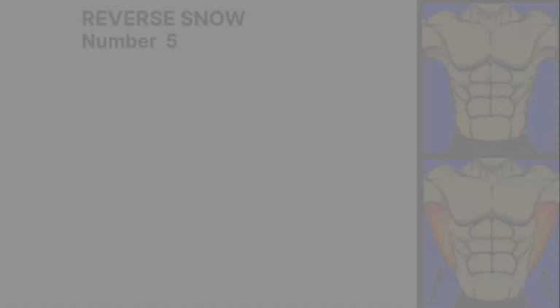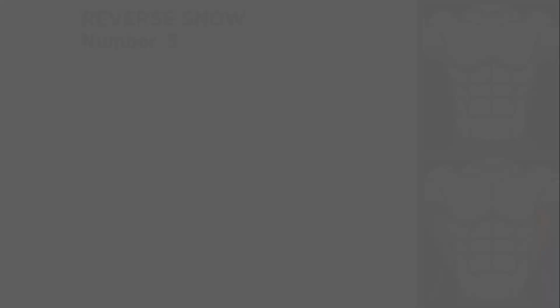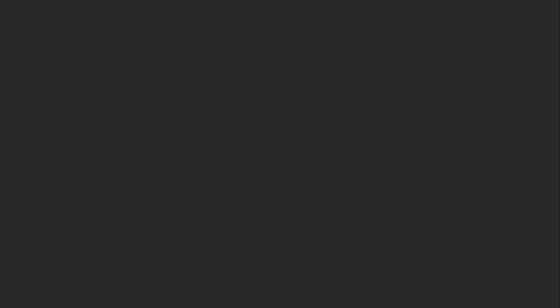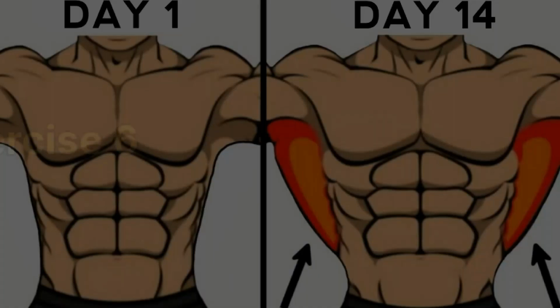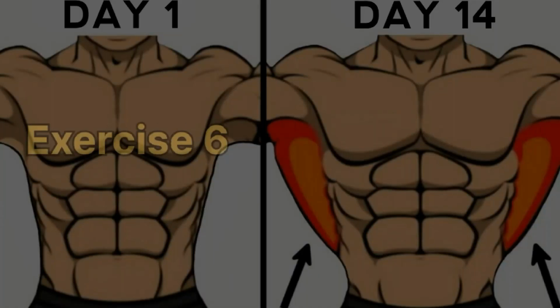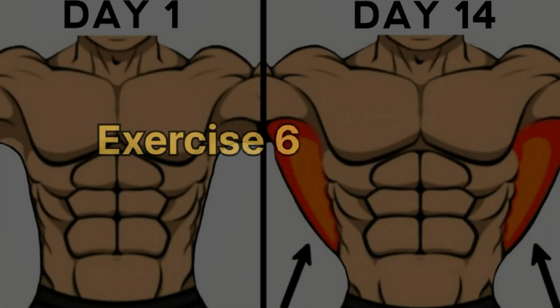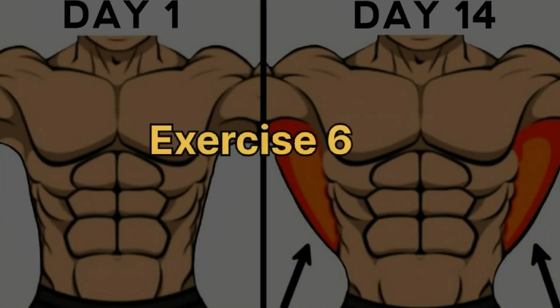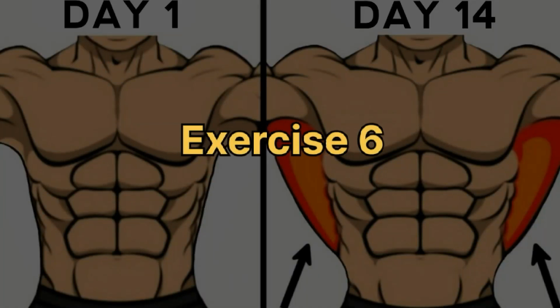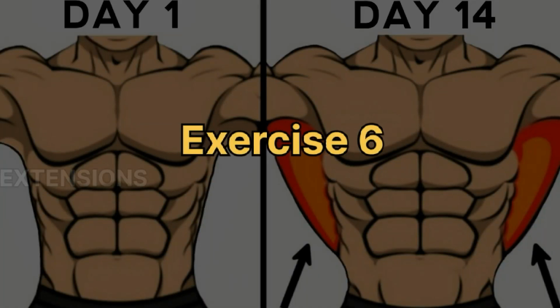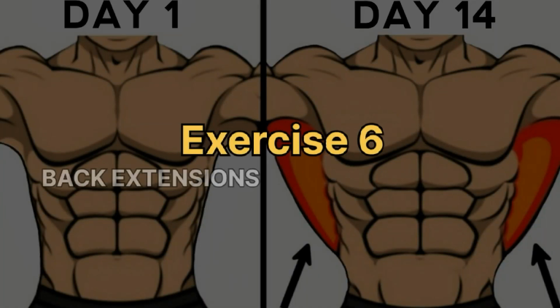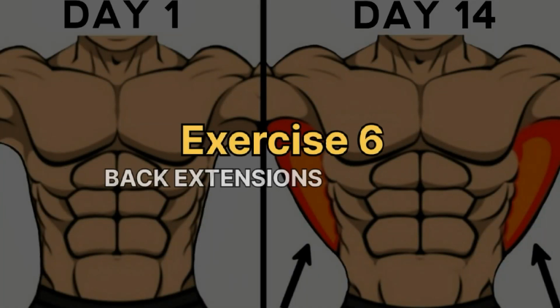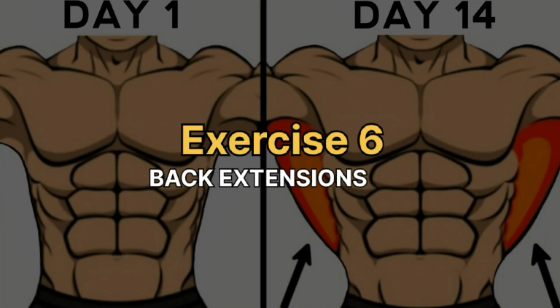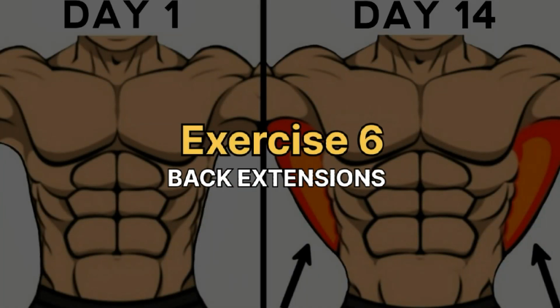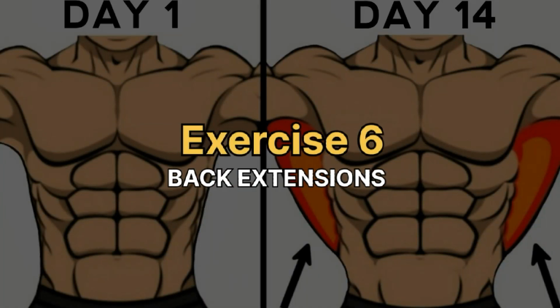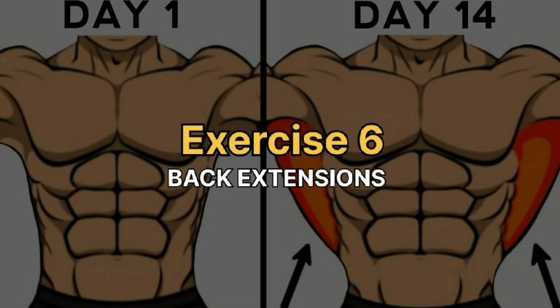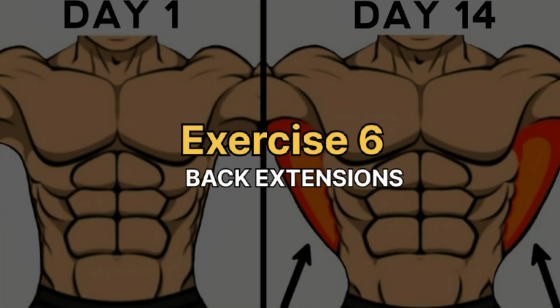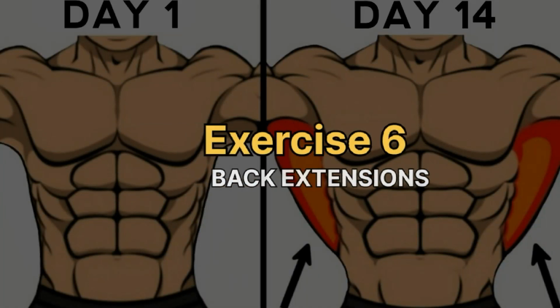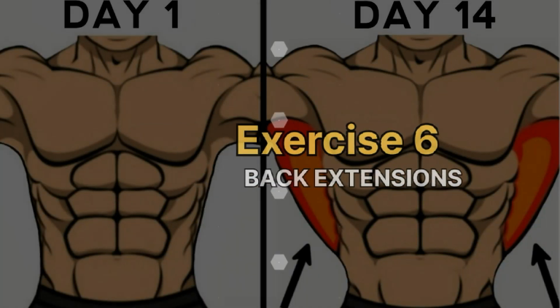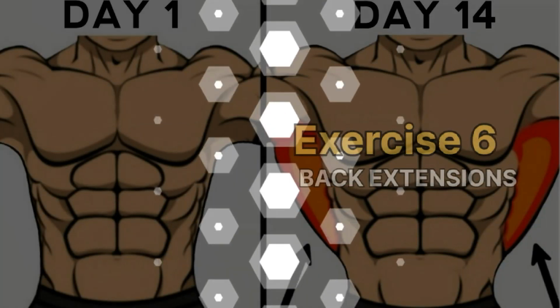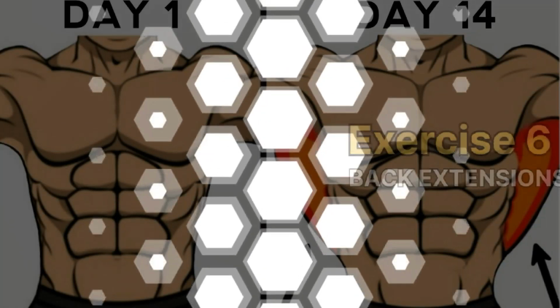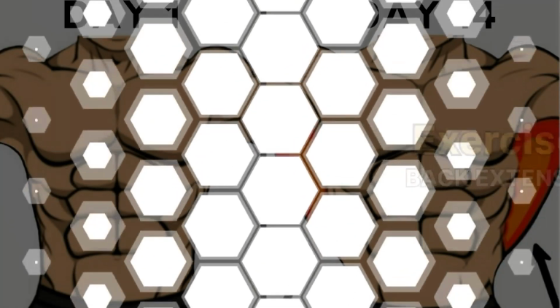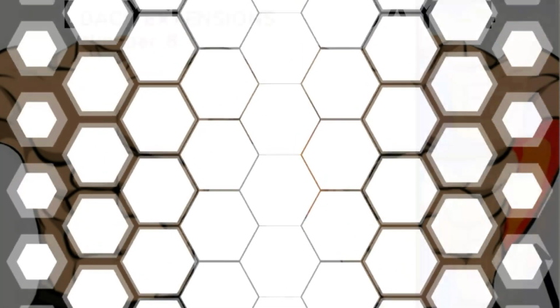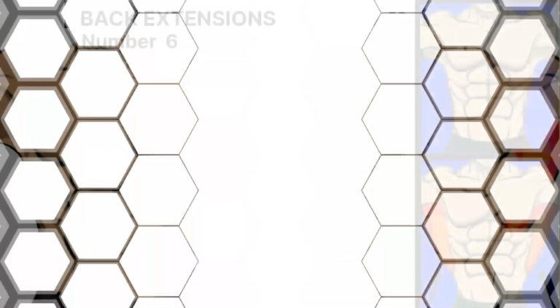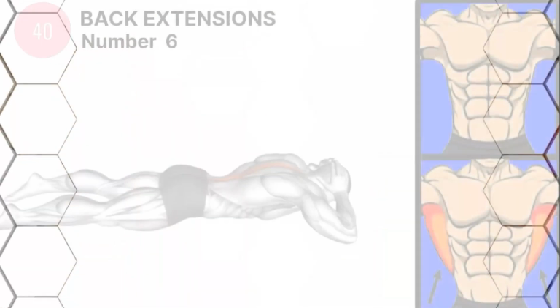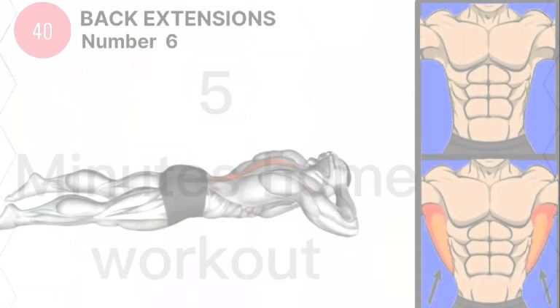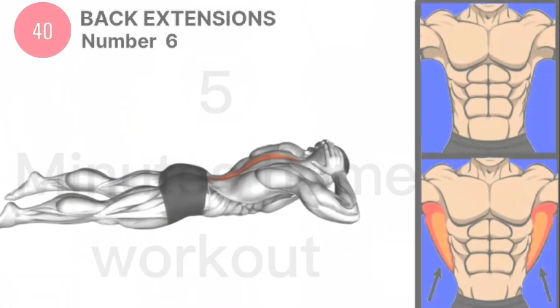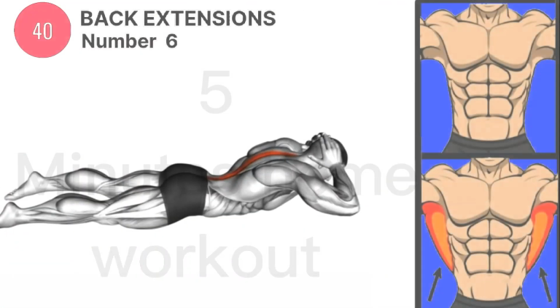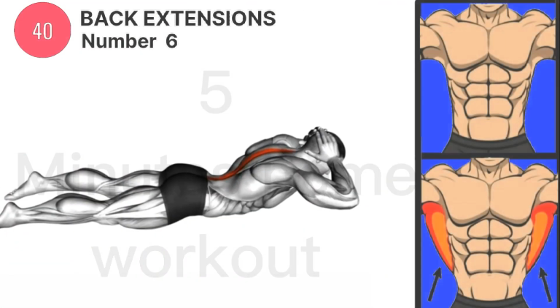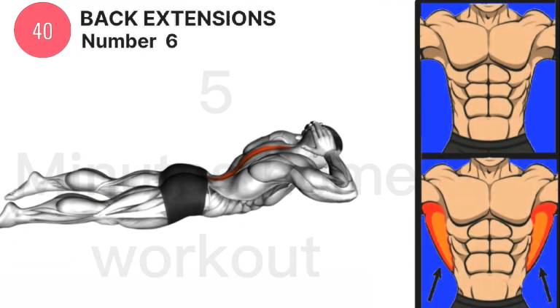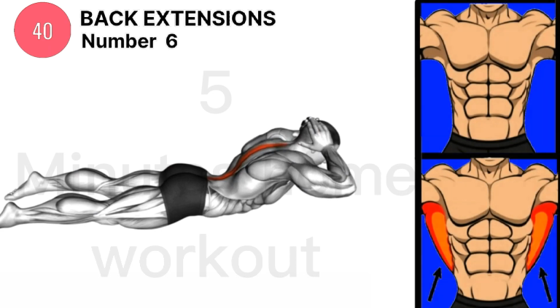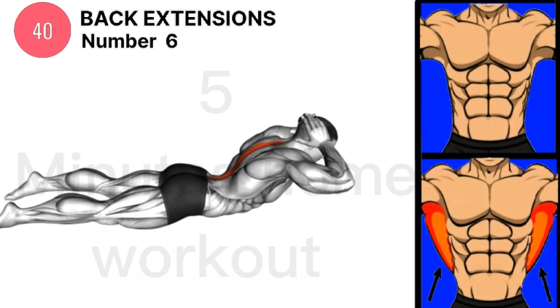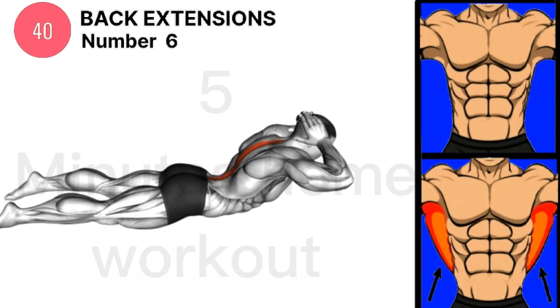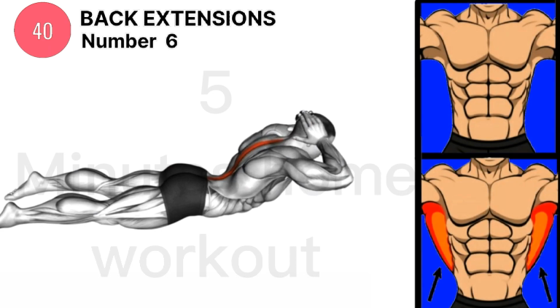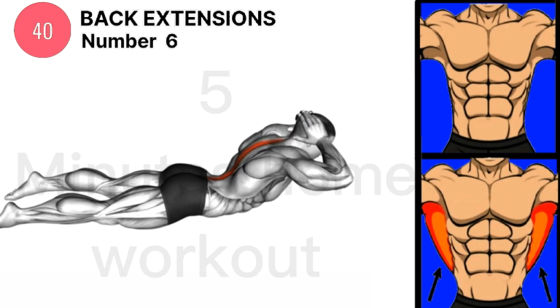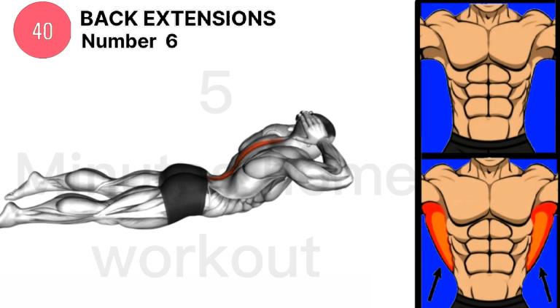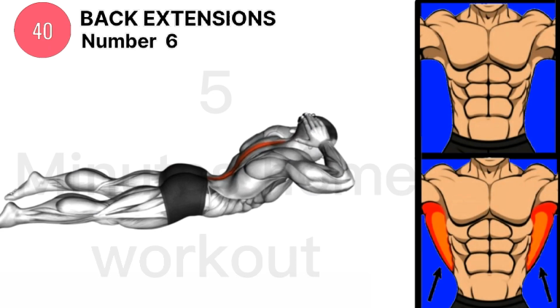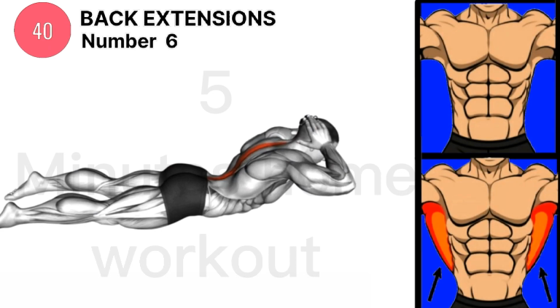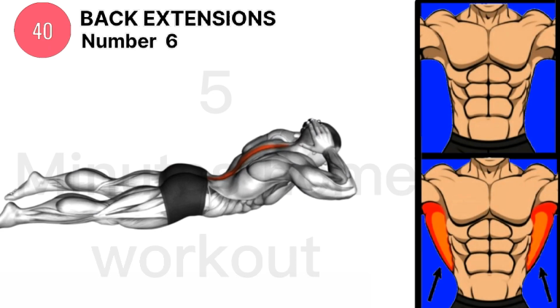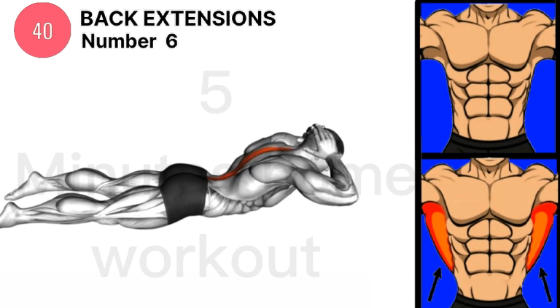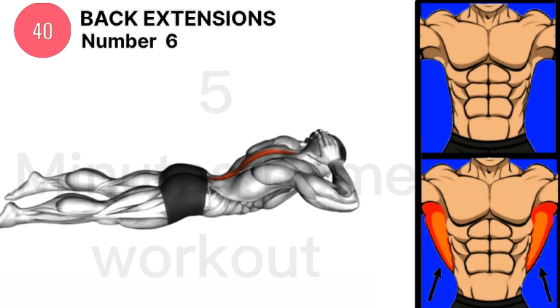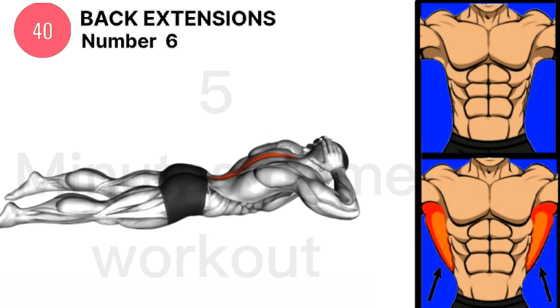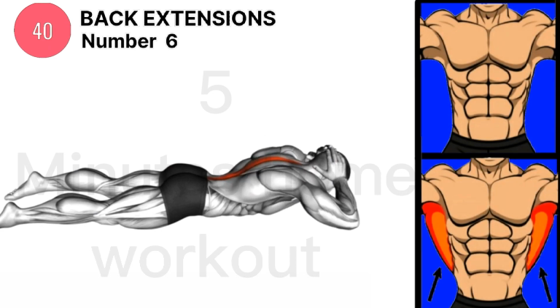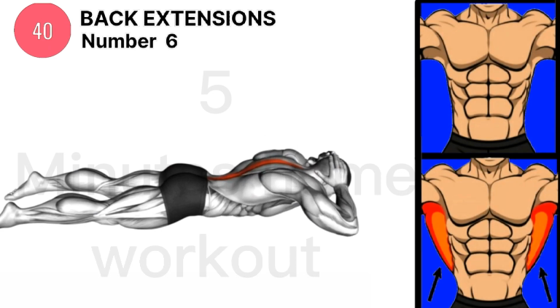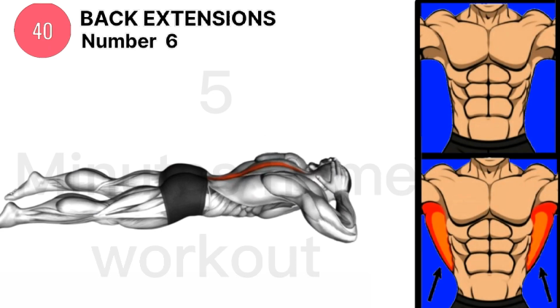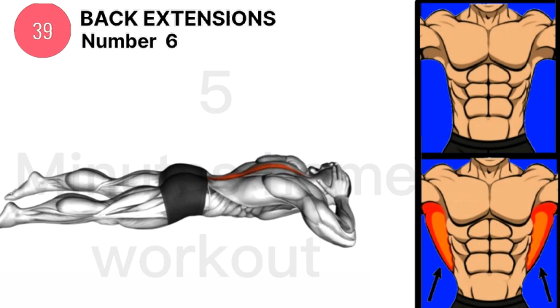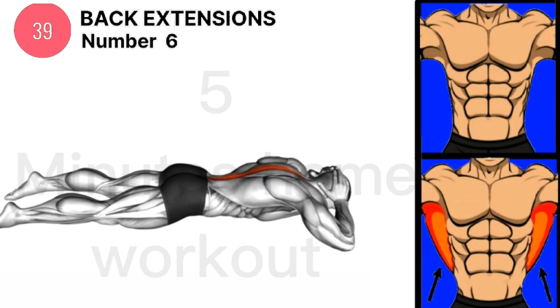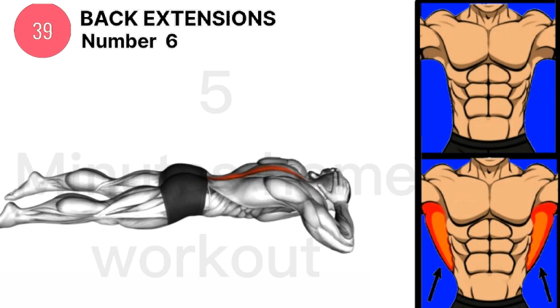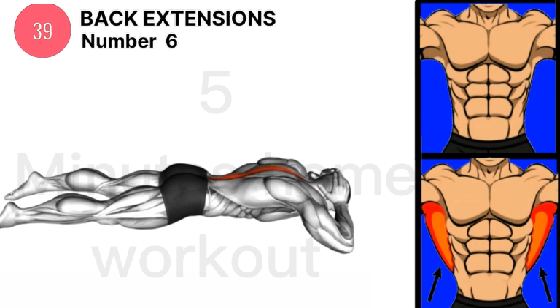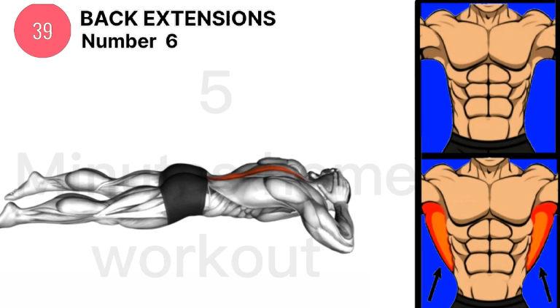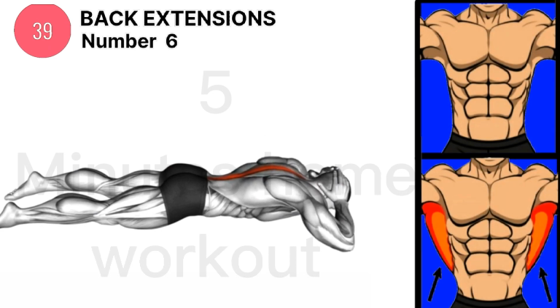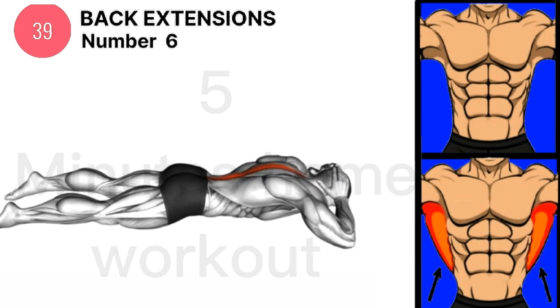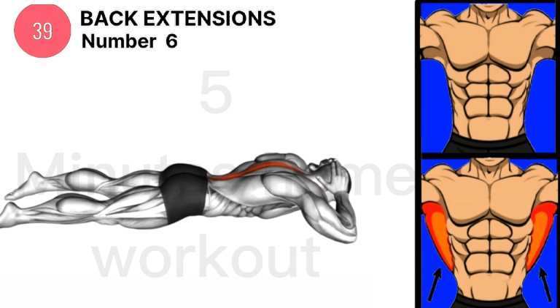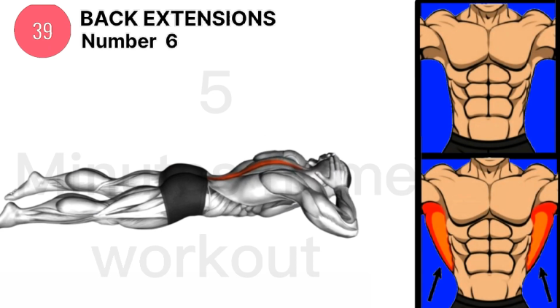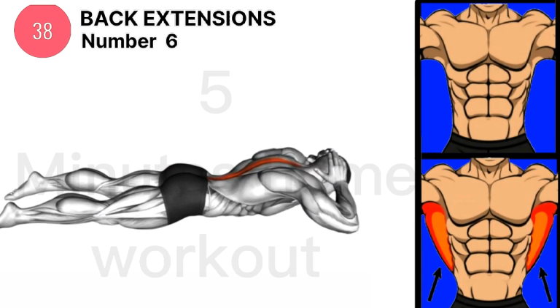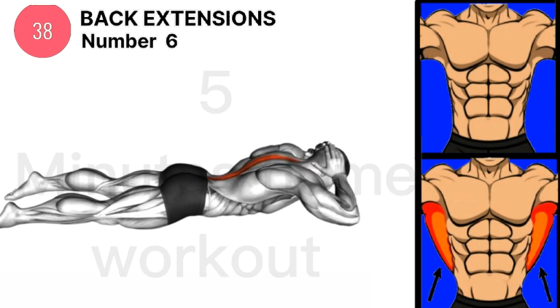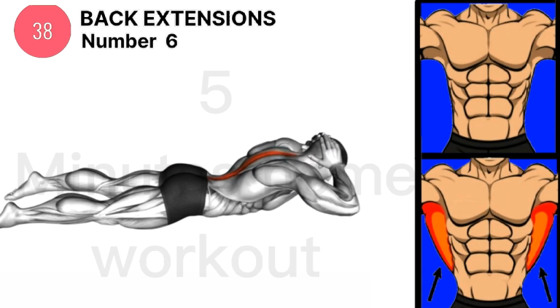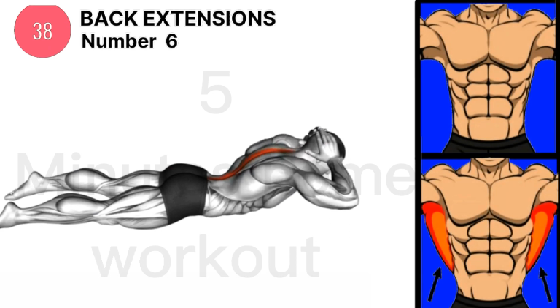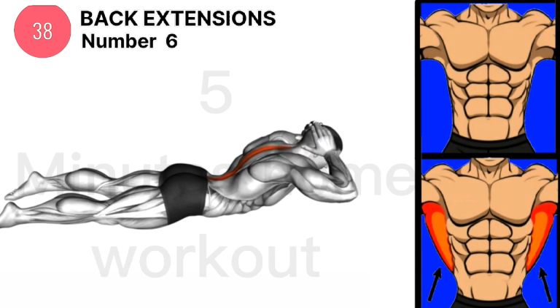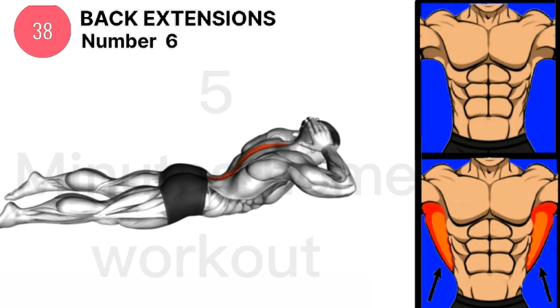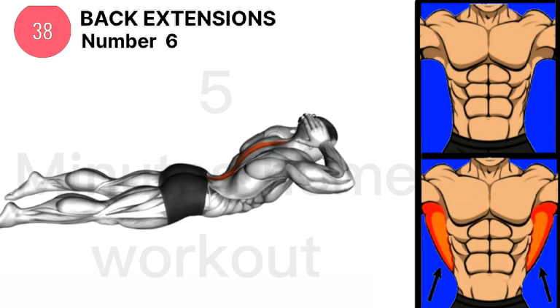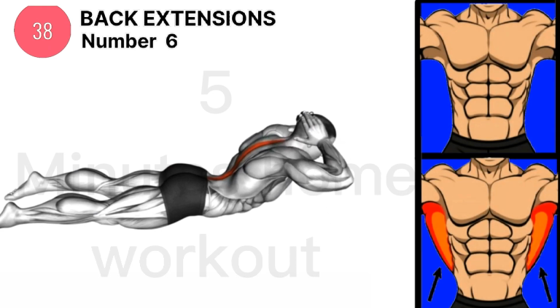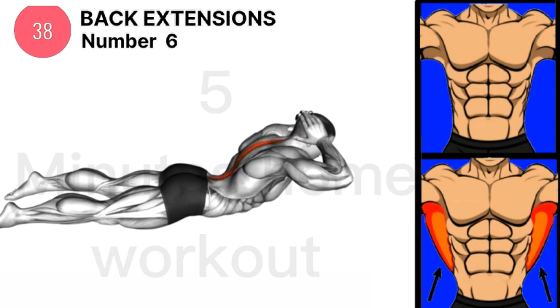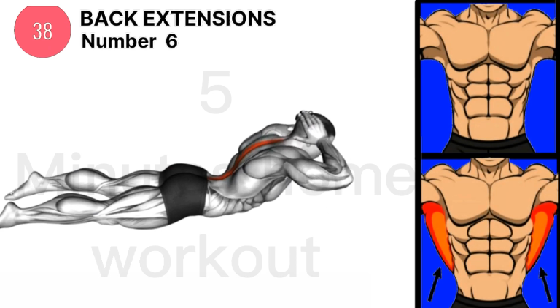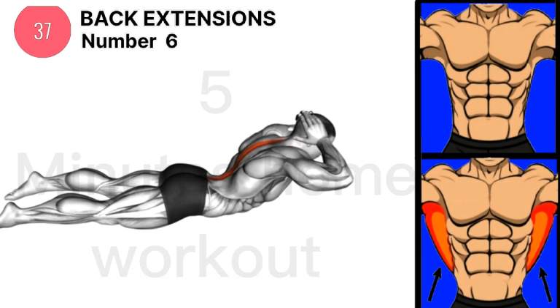Exercise 6 is back extensions. Complete 25 or 50 back extensions a day.